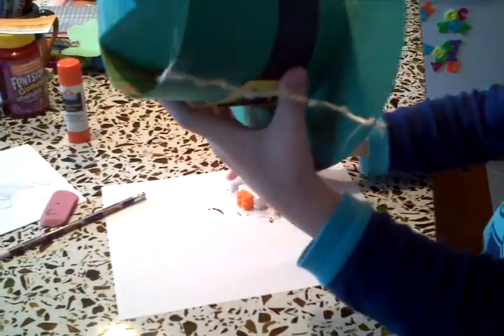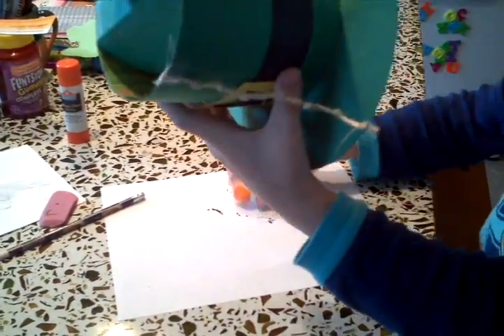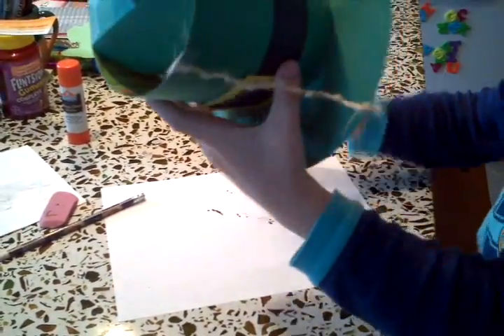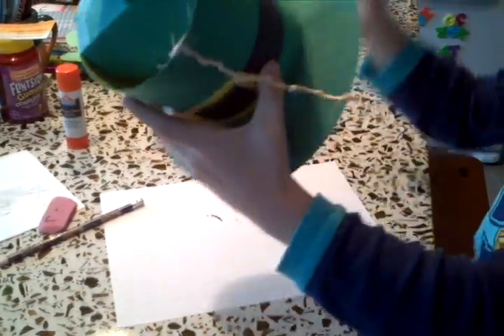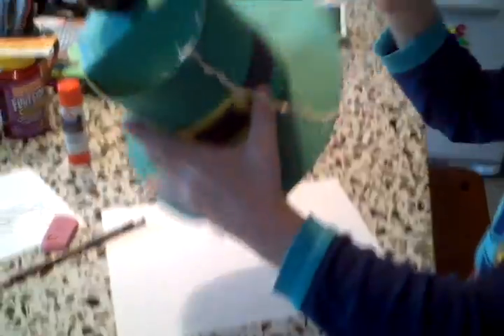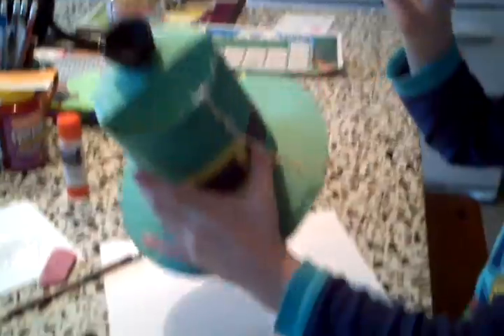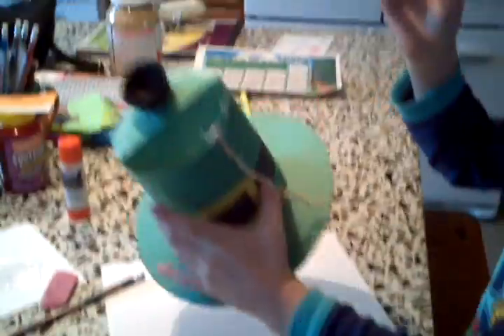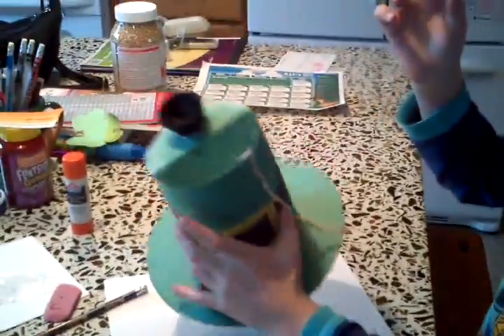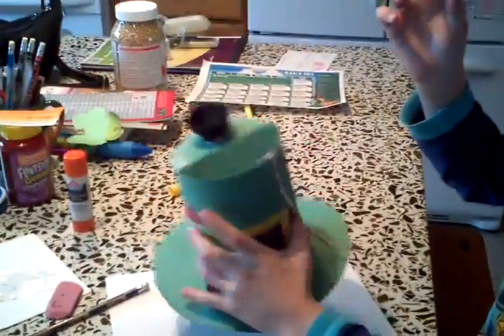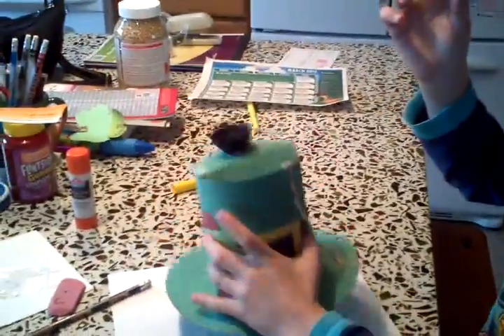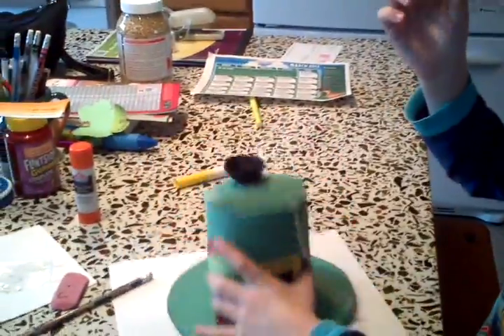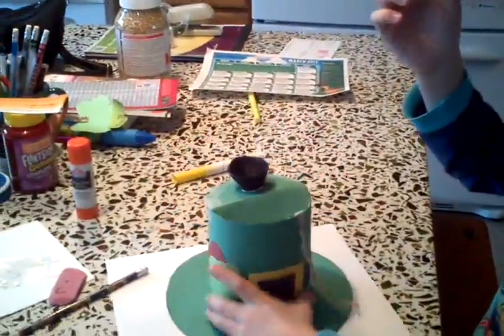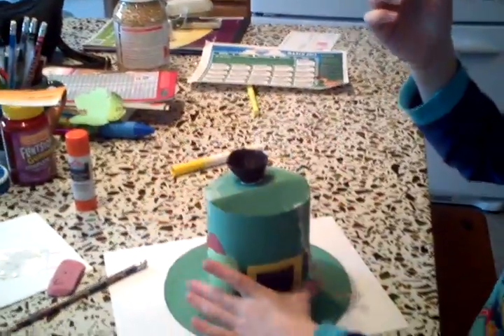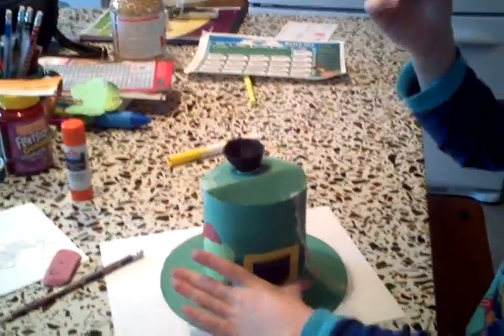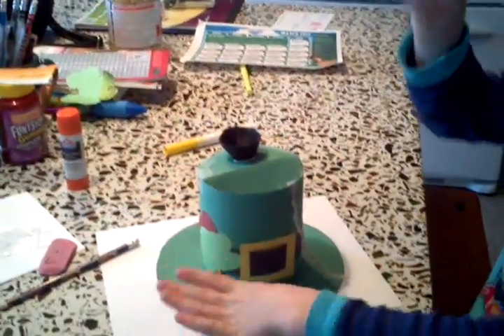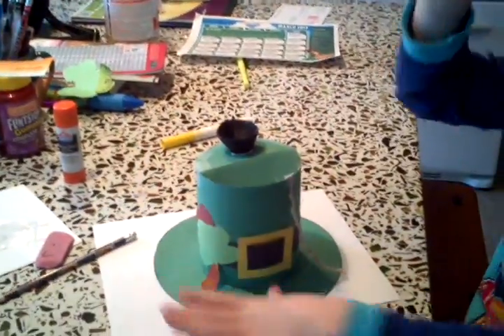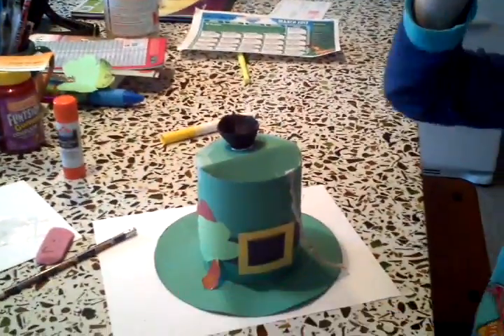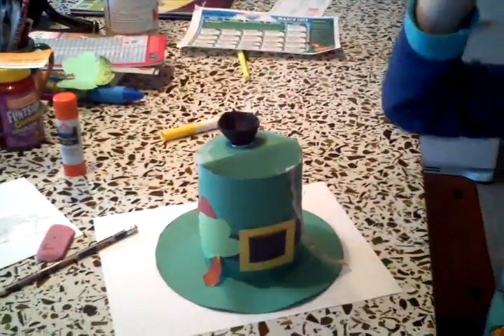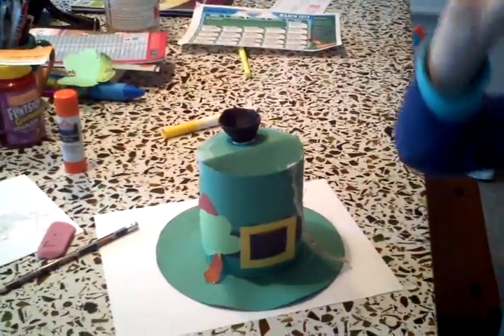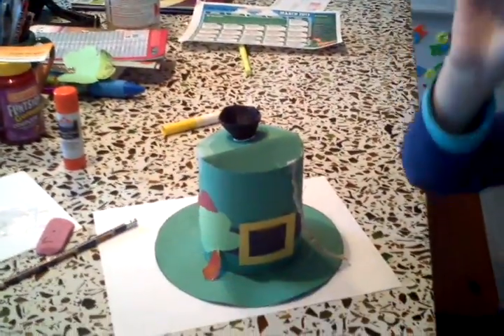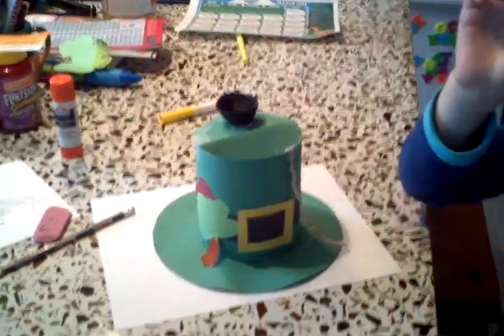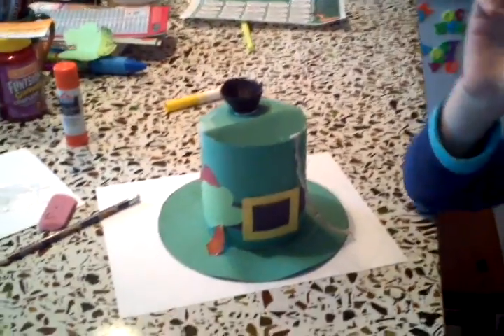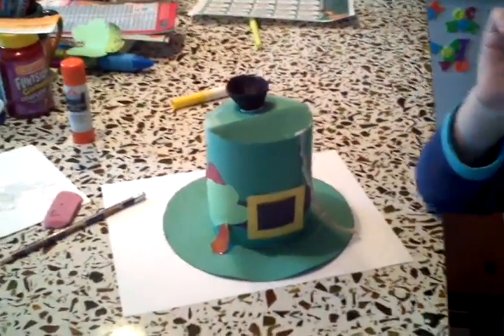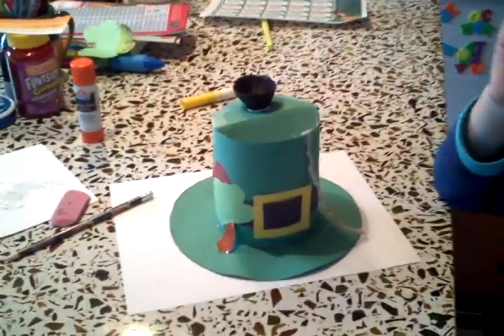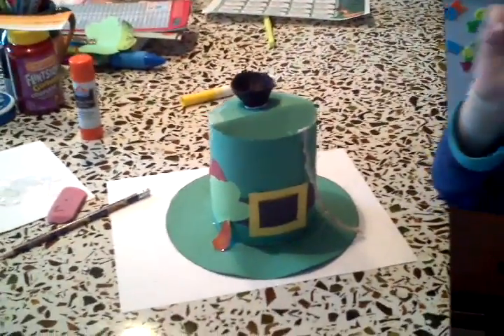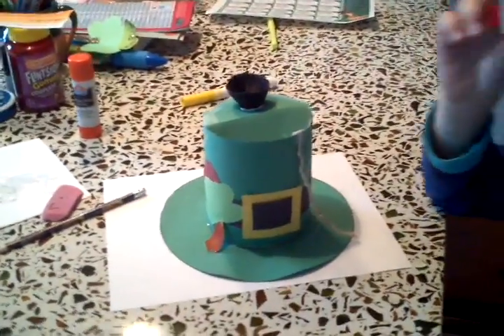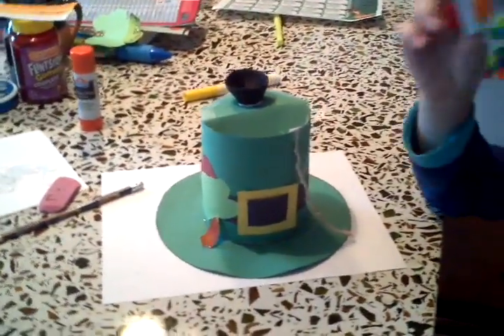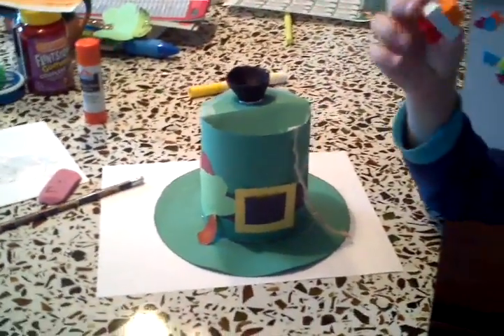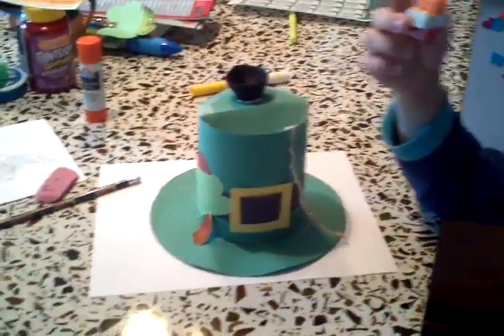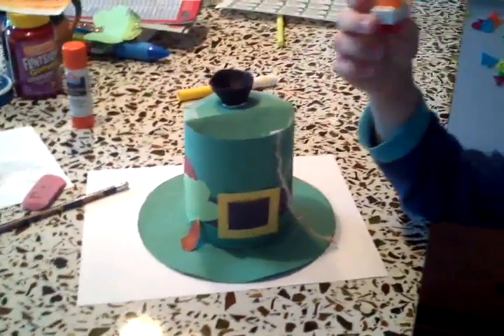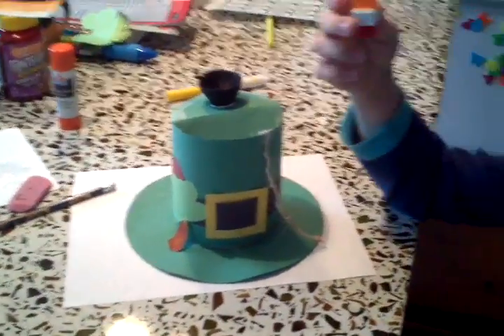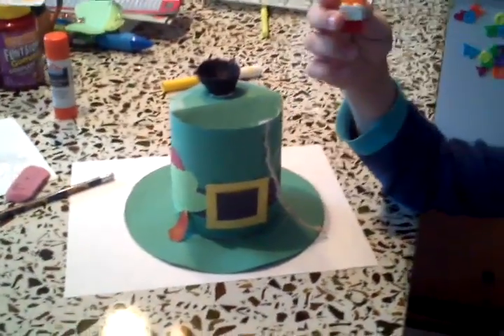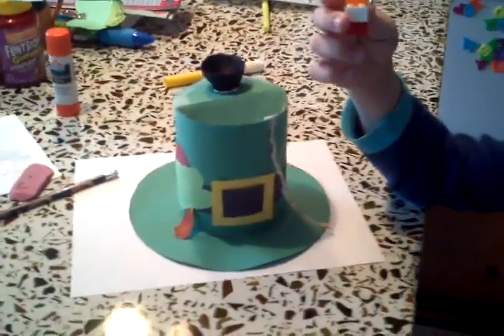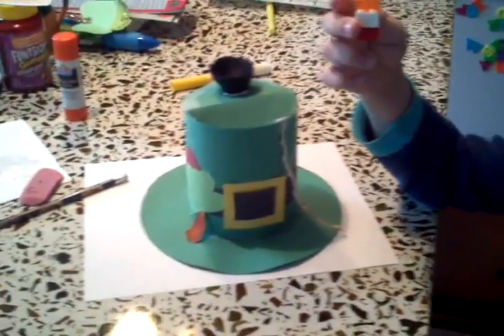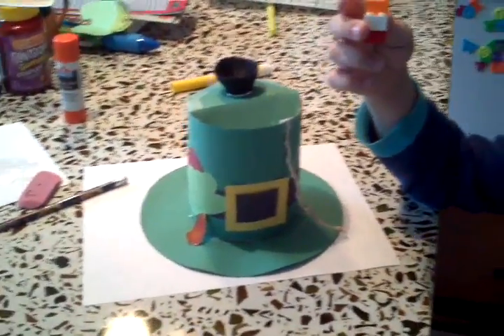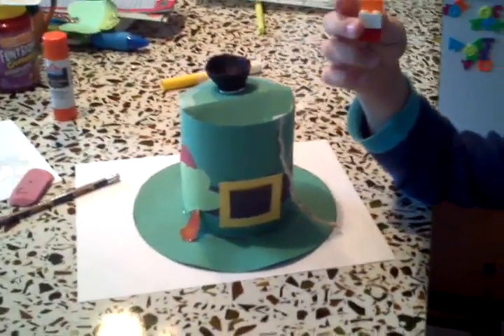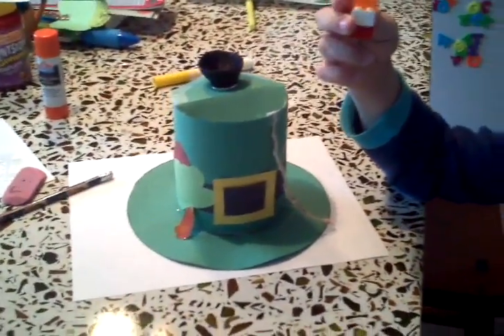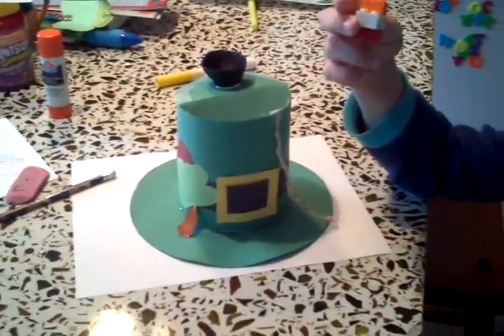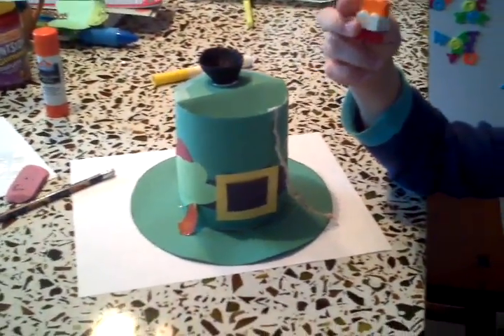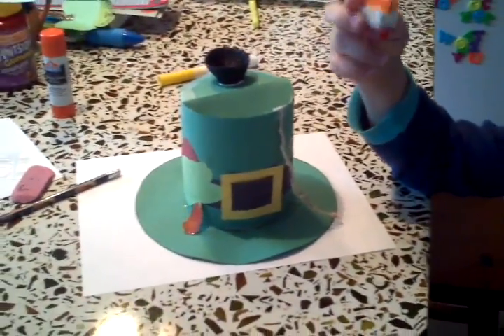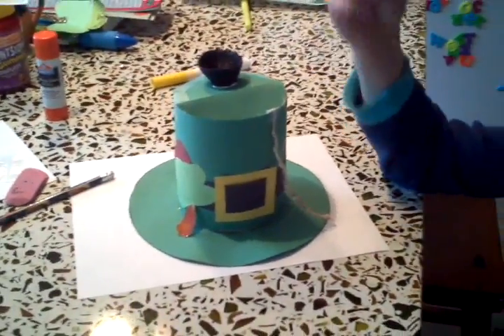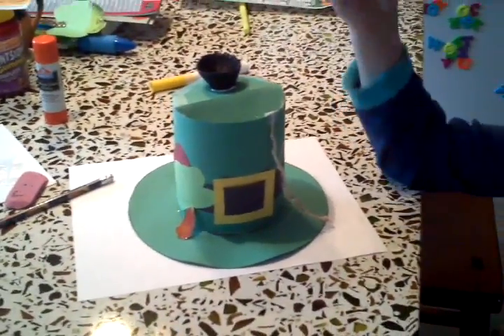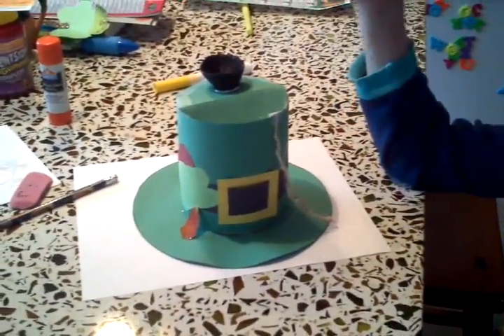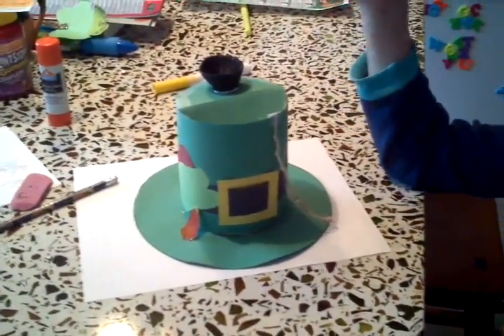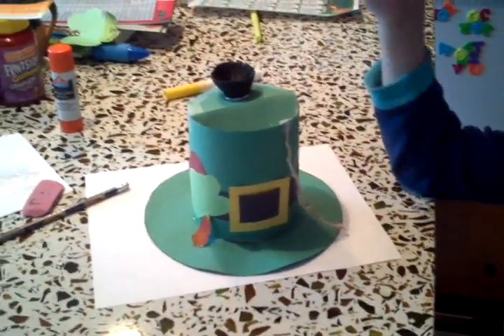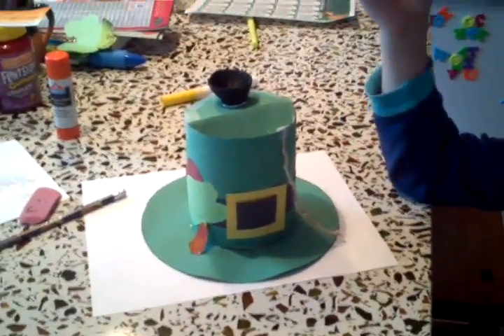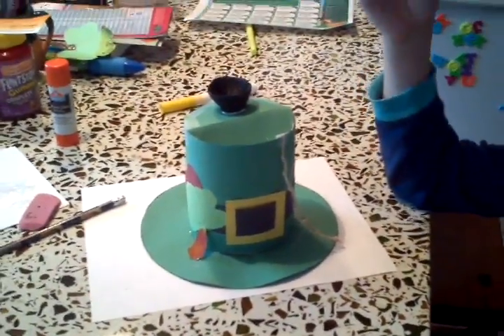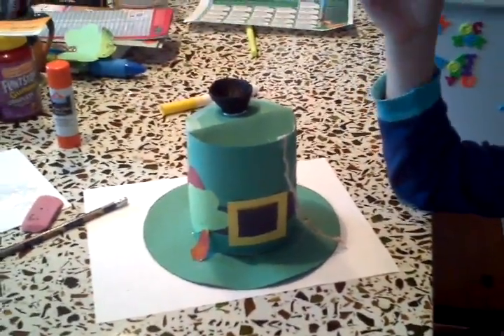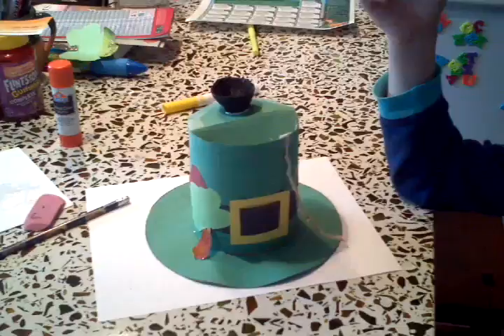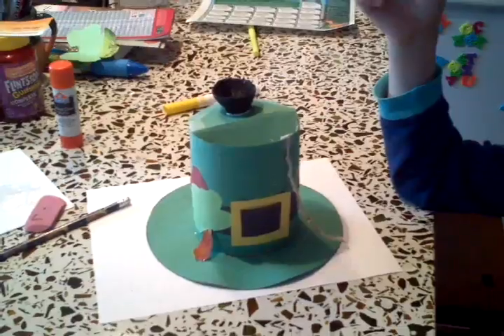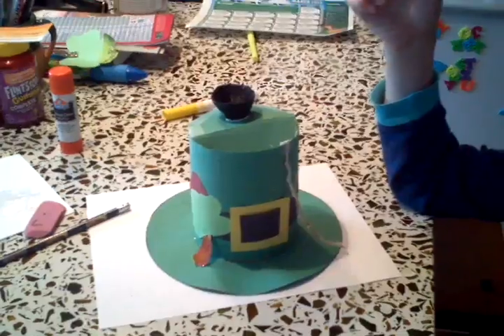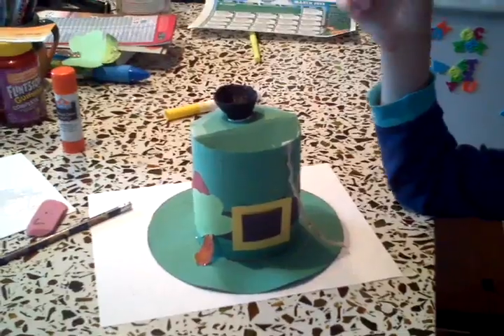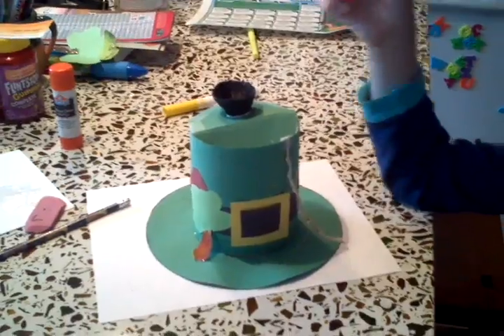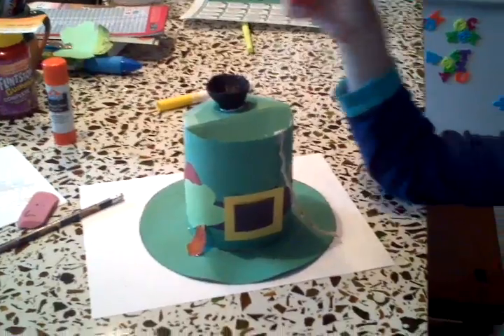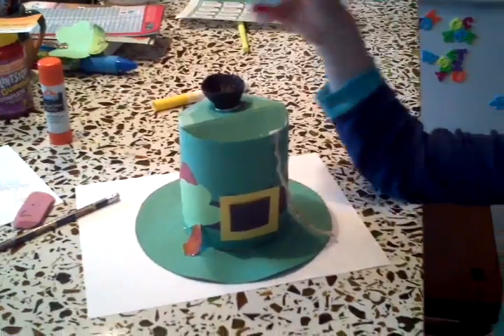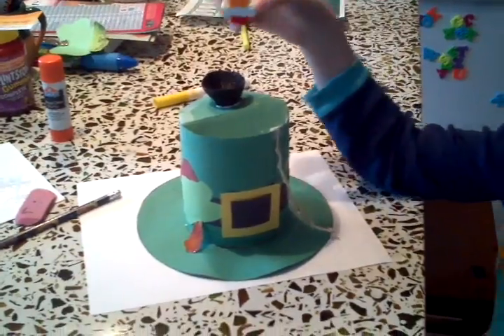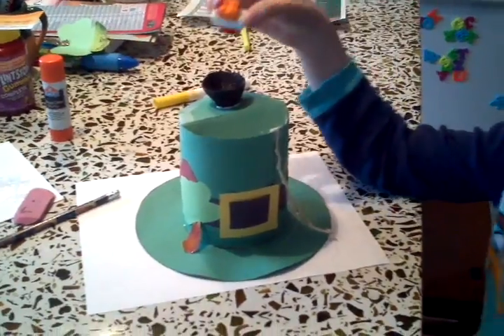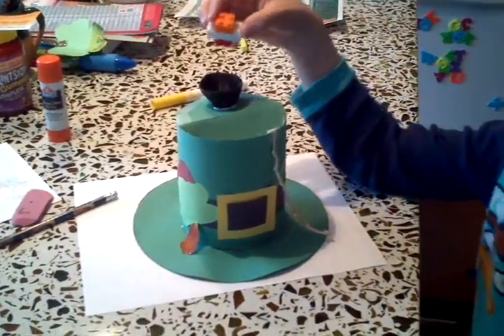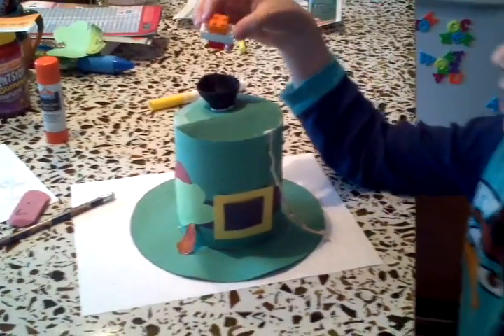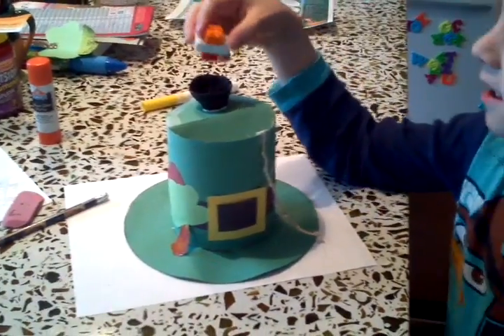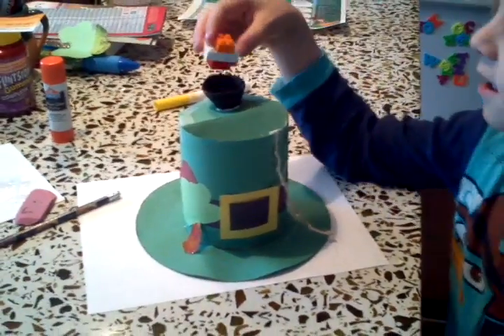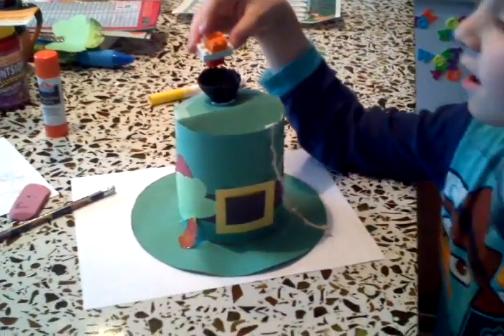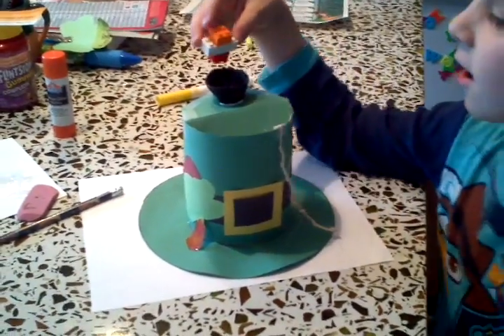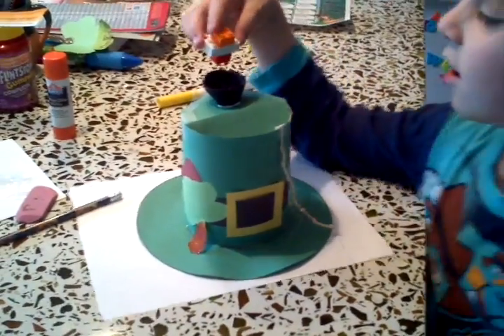It's a Lego man, actually. Oh, it's a Lego man? Well, we don't have a leprechaun. We don't have any gold in it yet, either. But we'll get there.